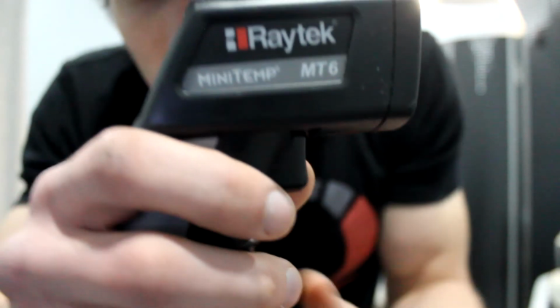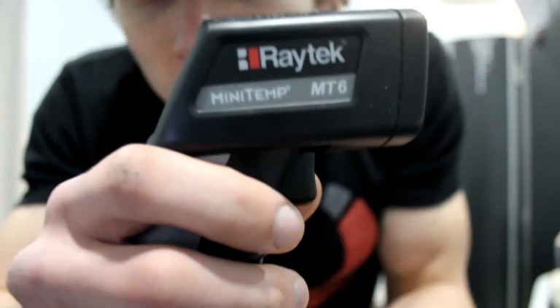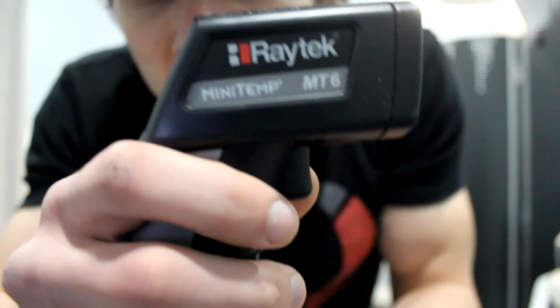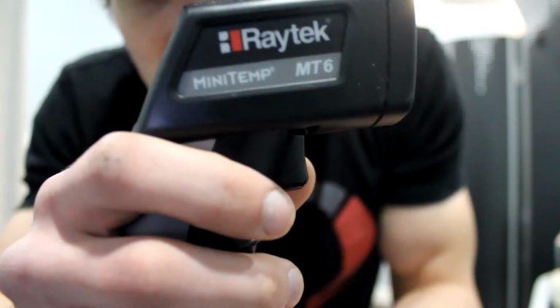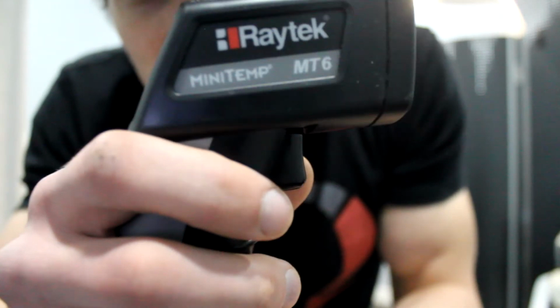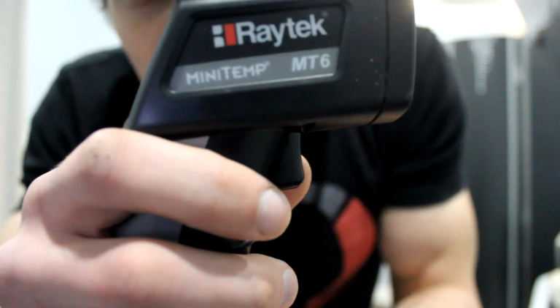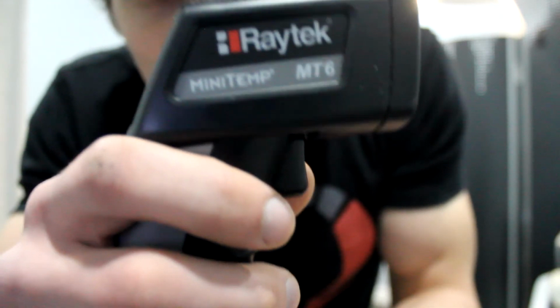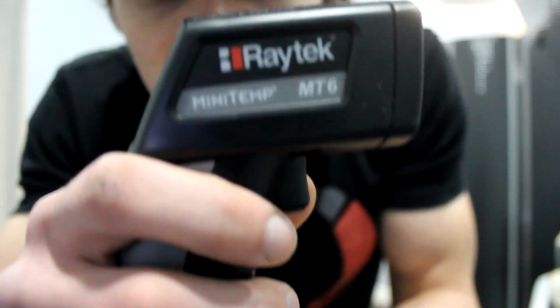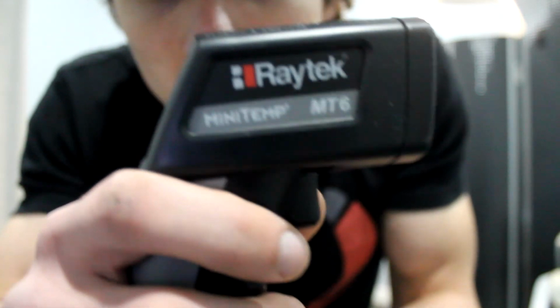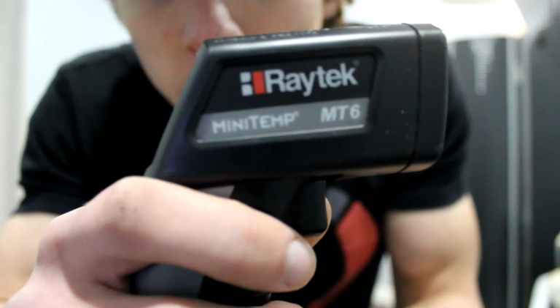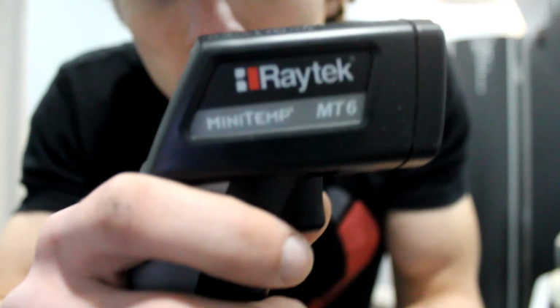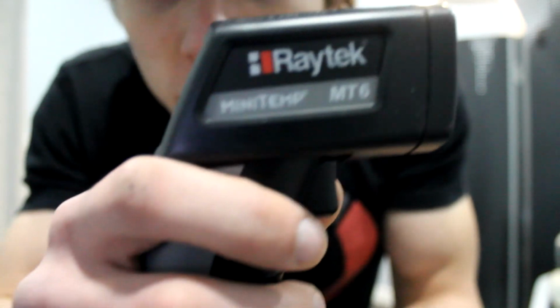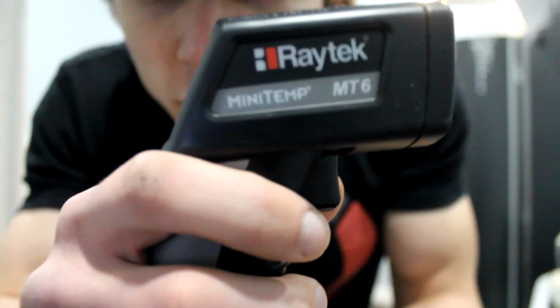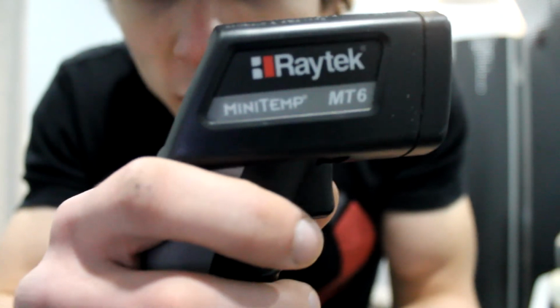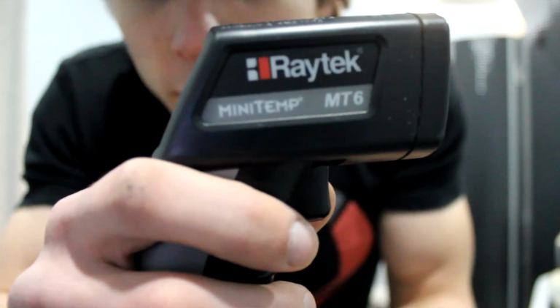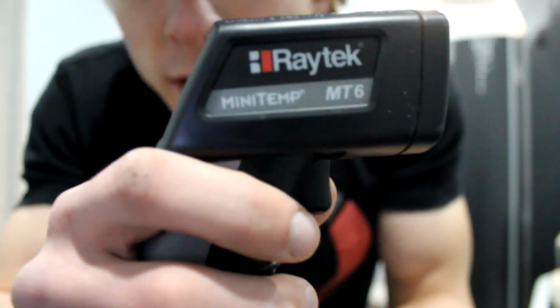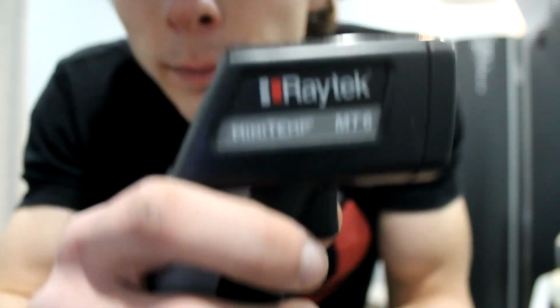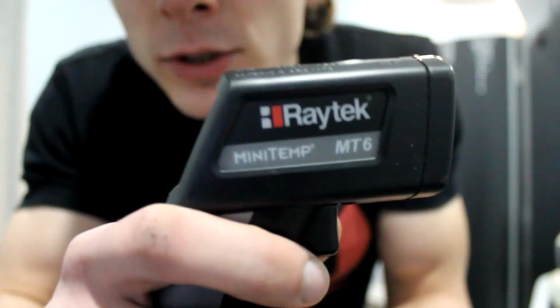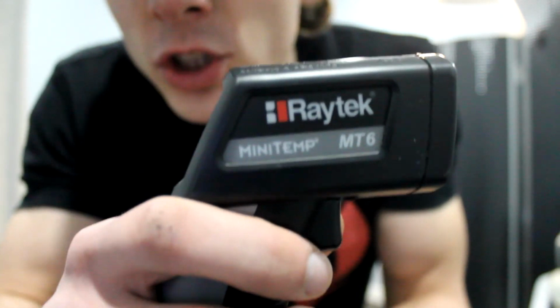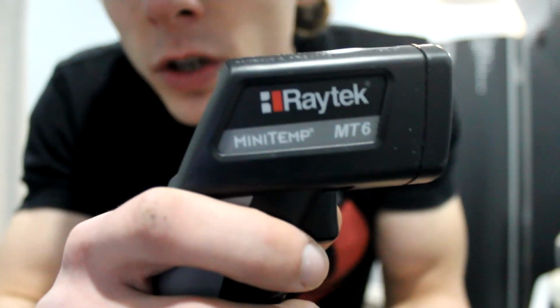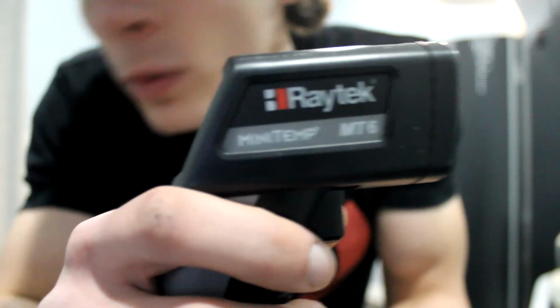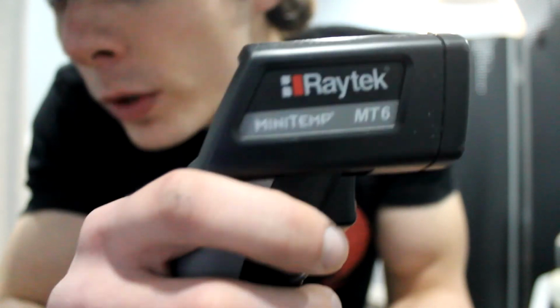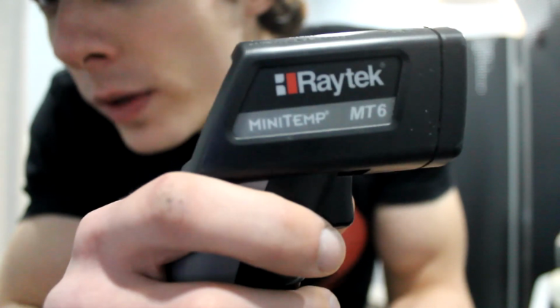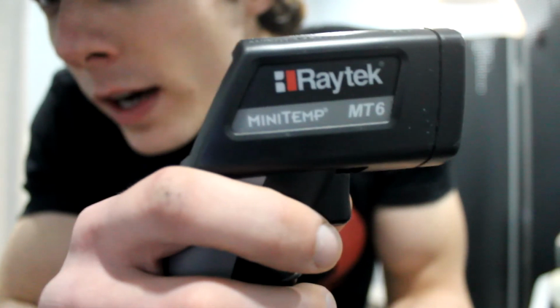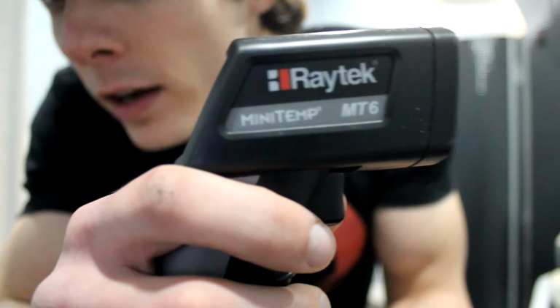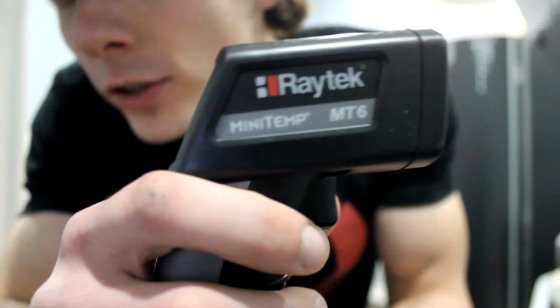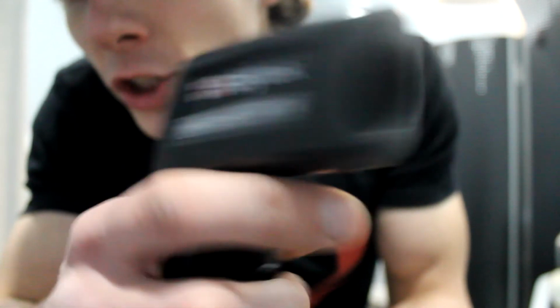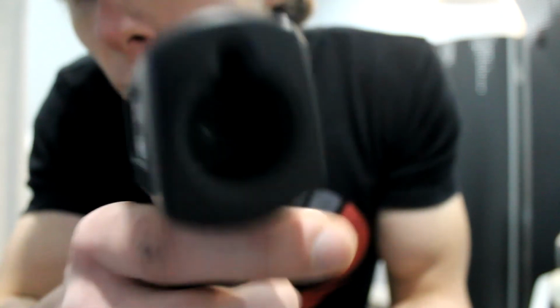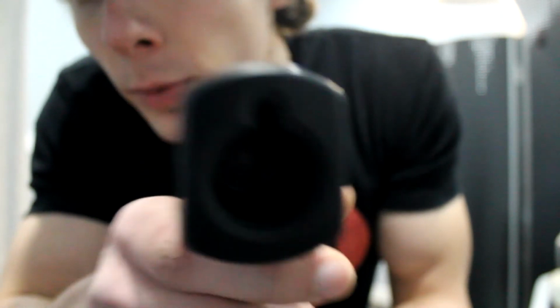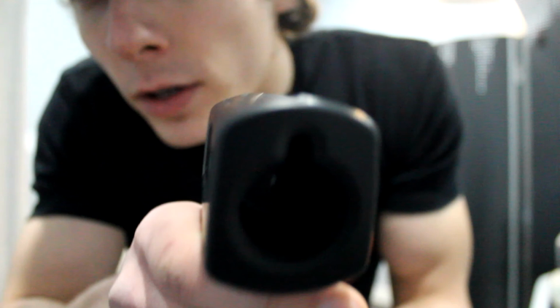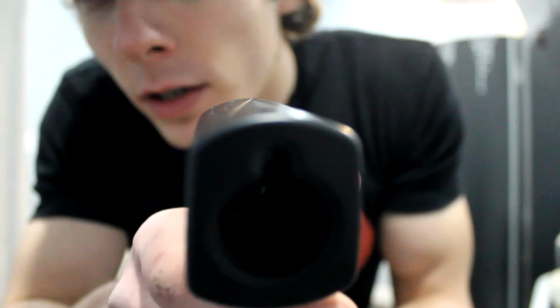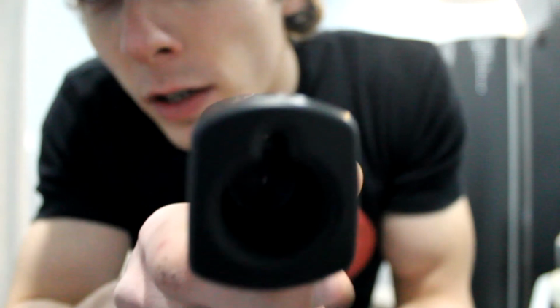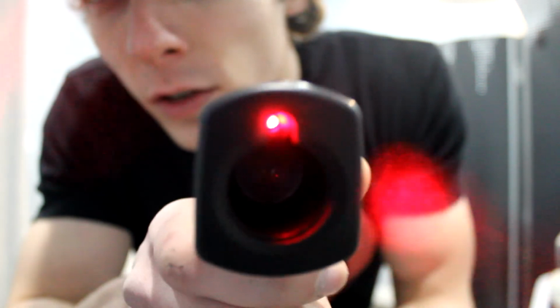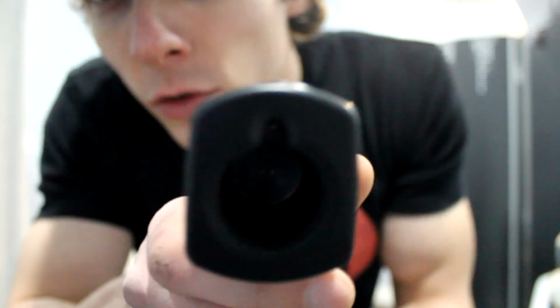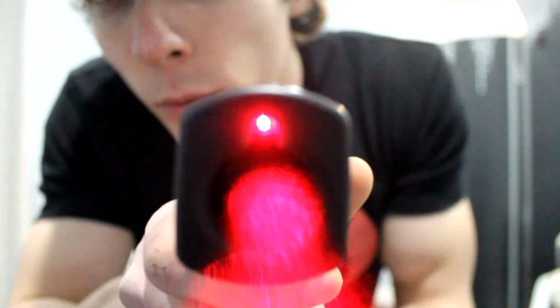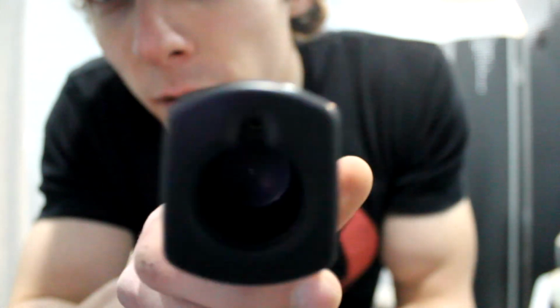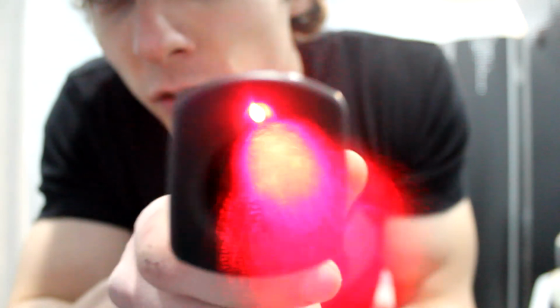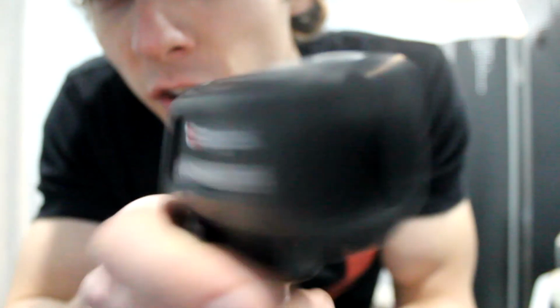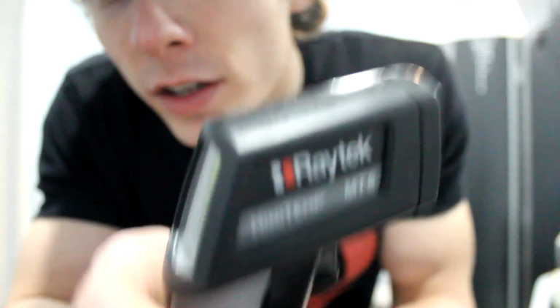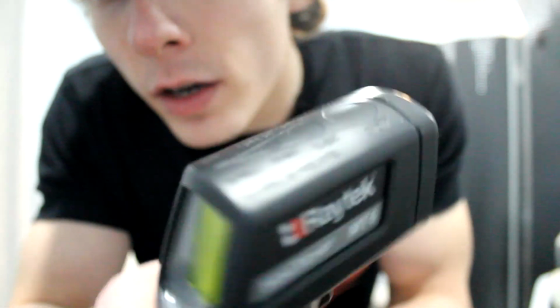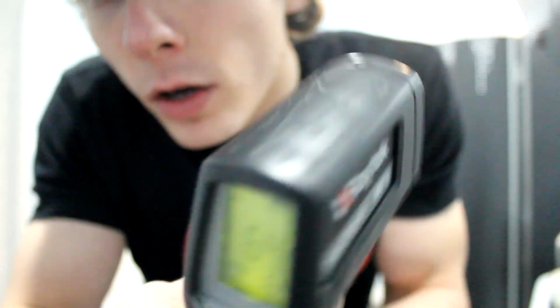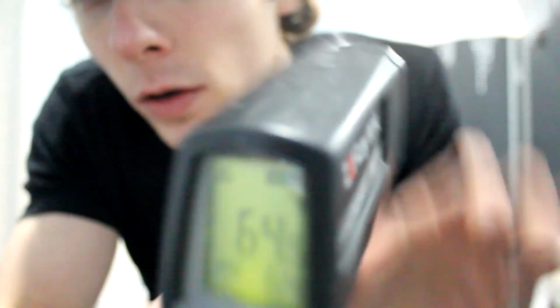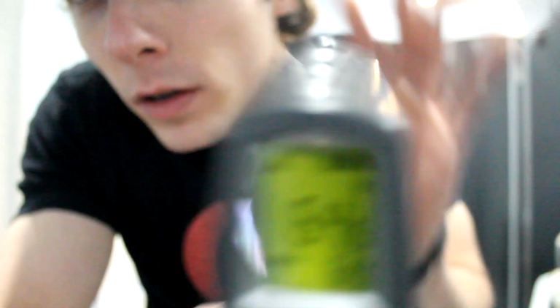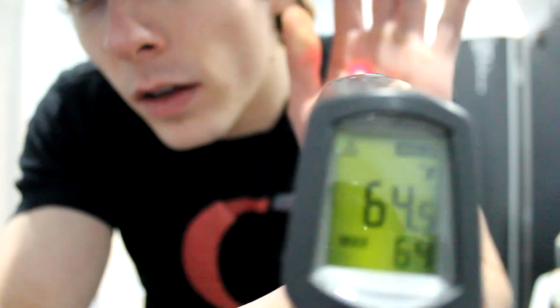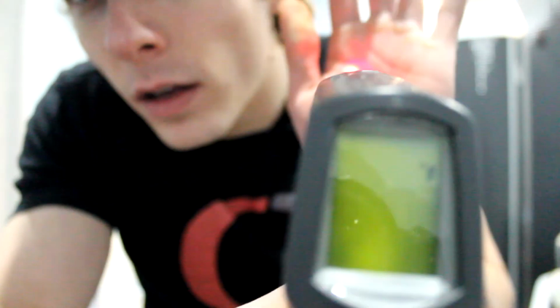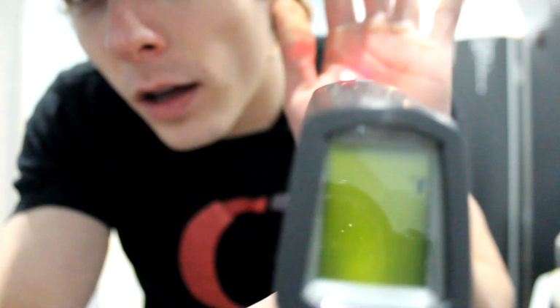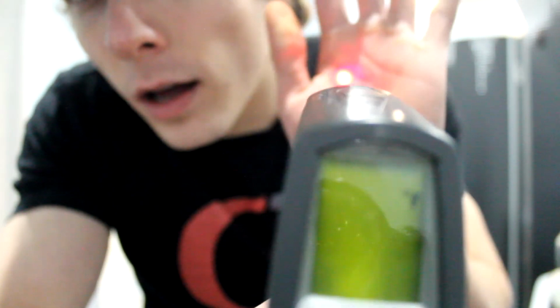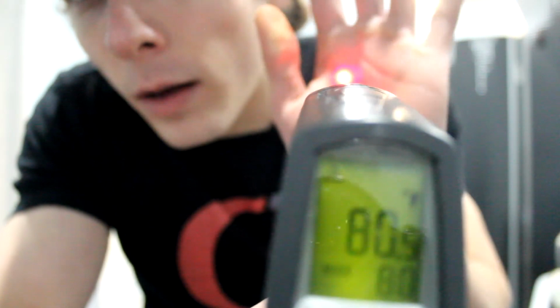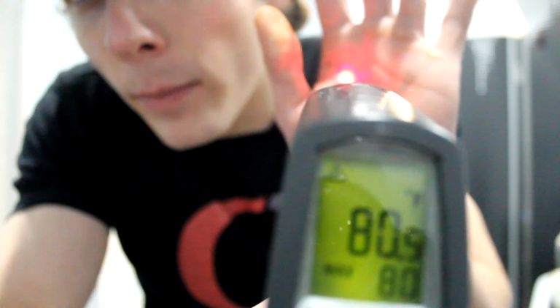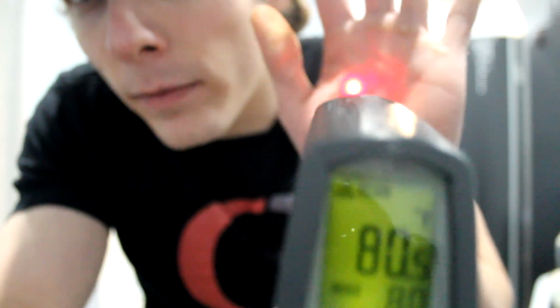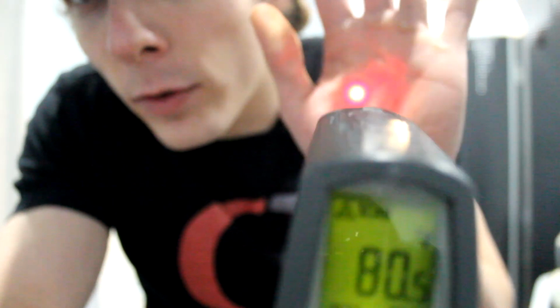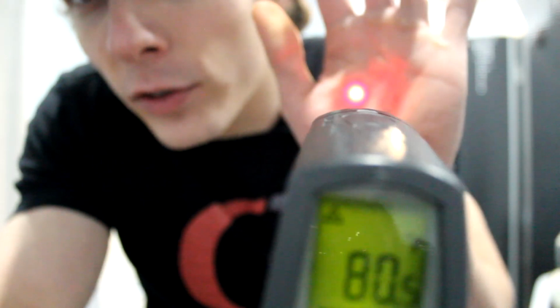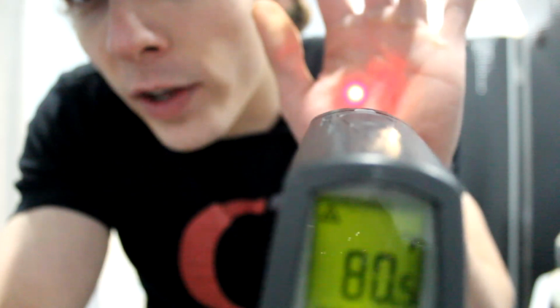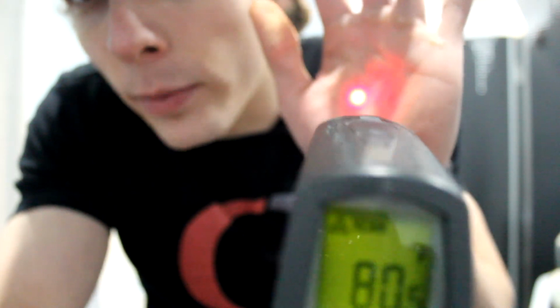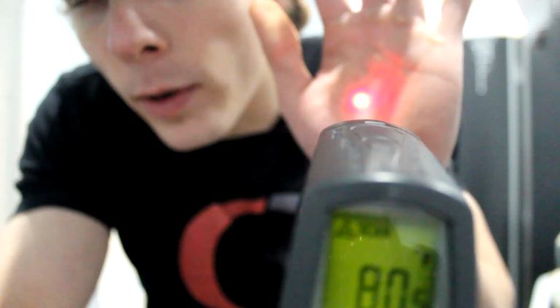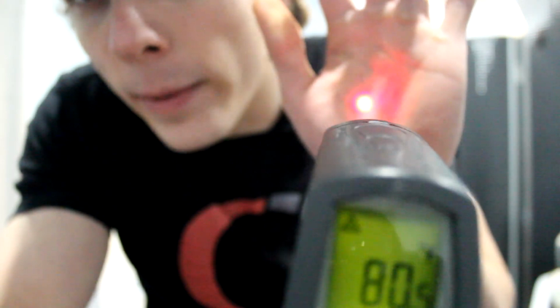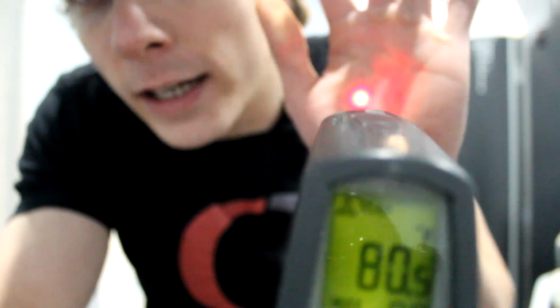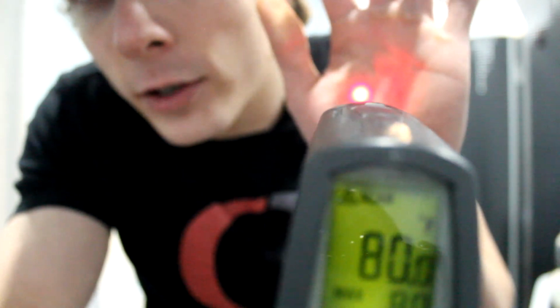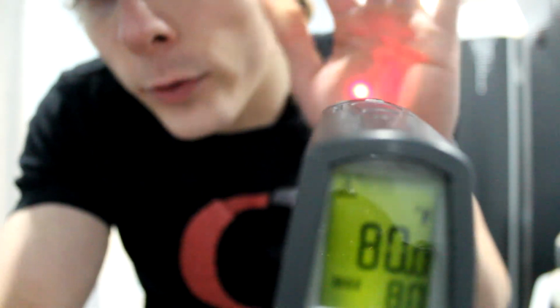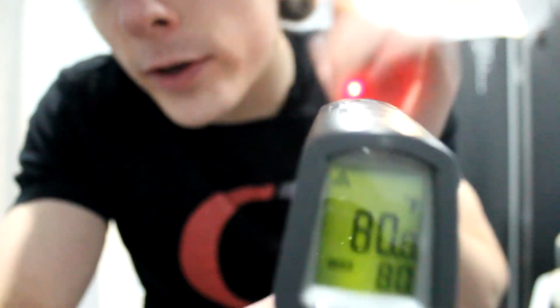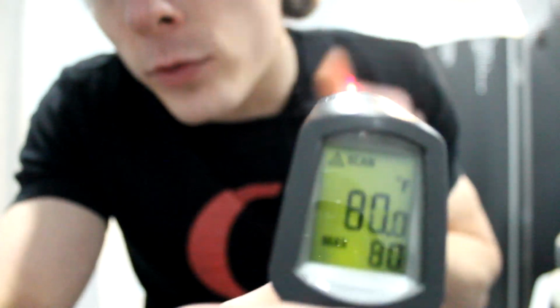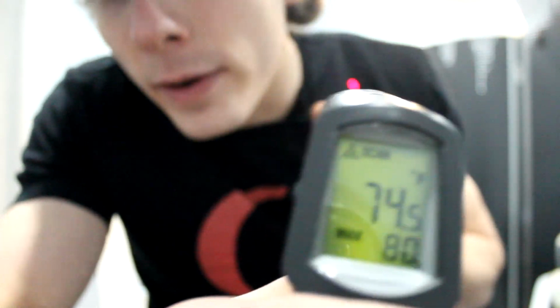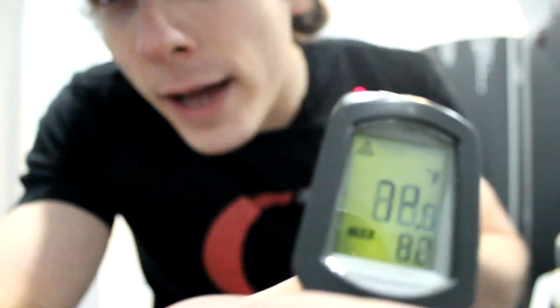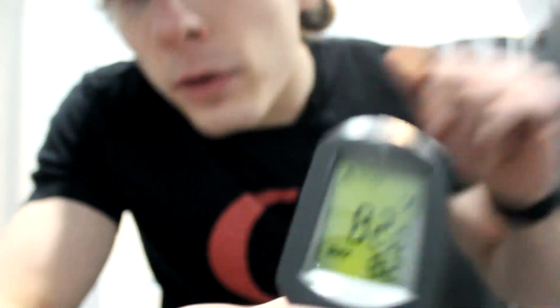This is just the laser we use to check your temperature when you get out of the chamber. So we can see — for example, I'm 80 degrees right now.